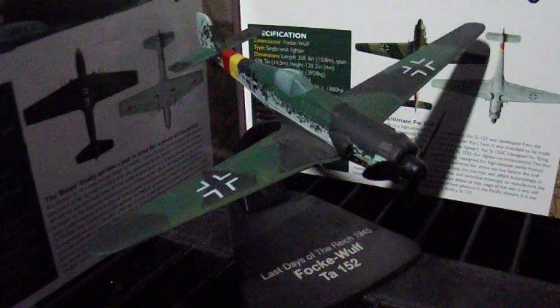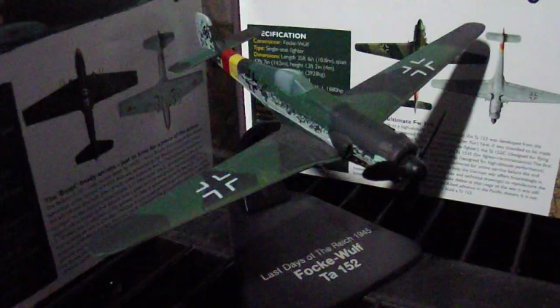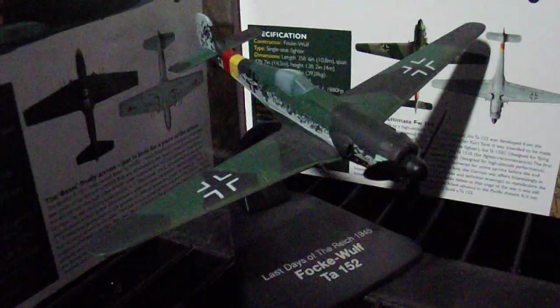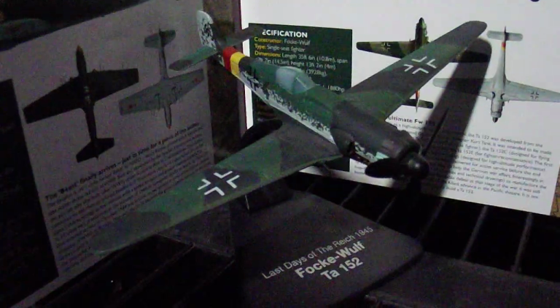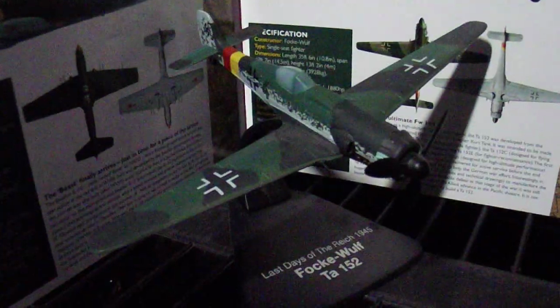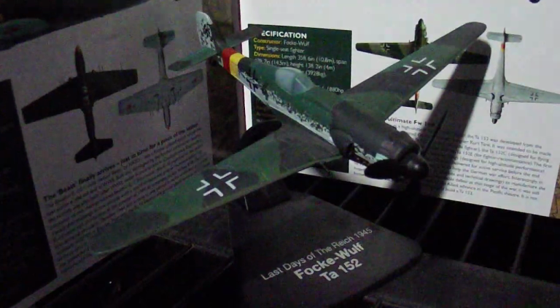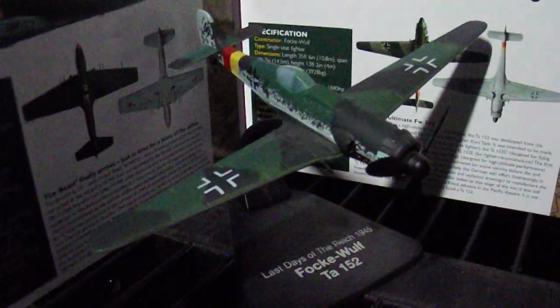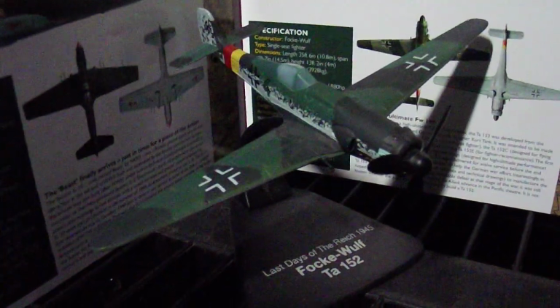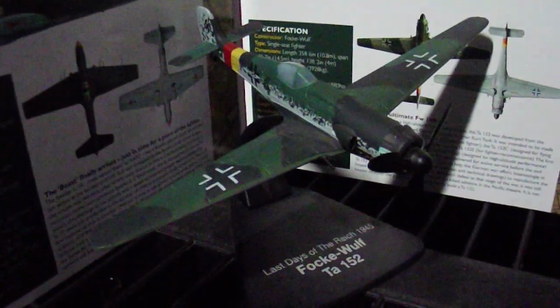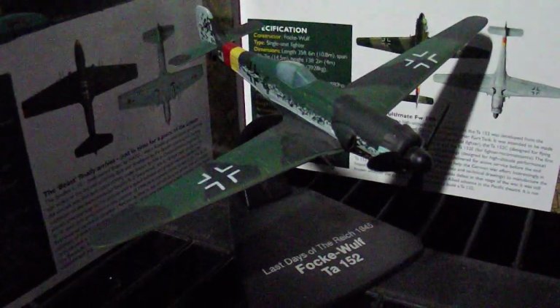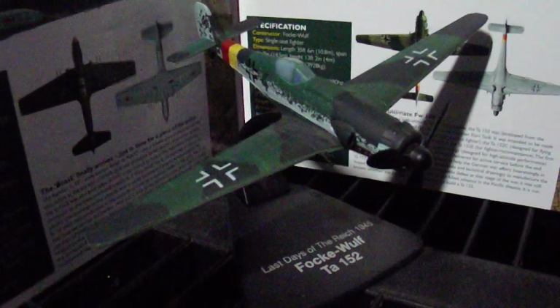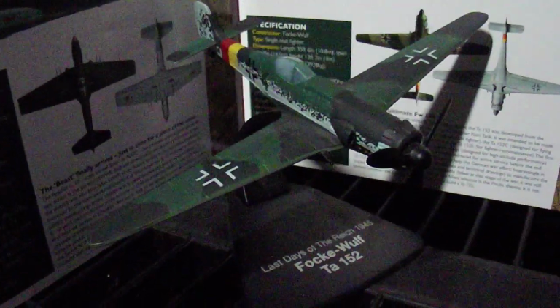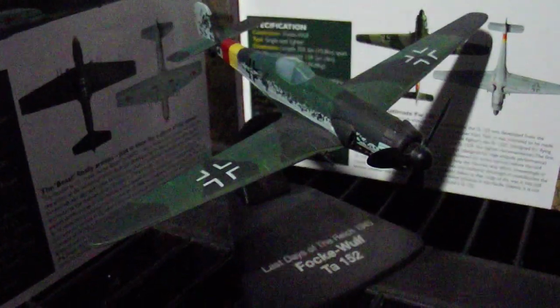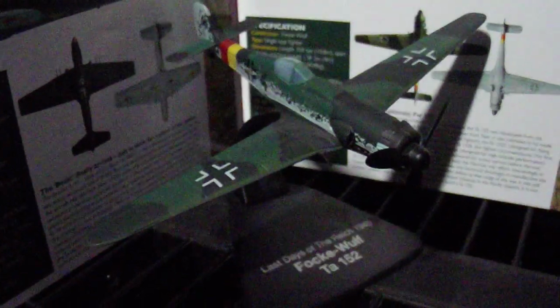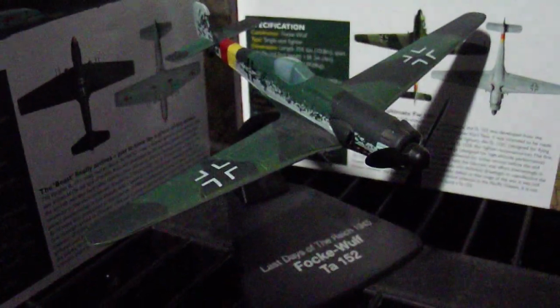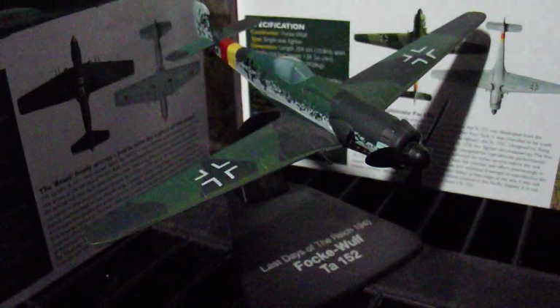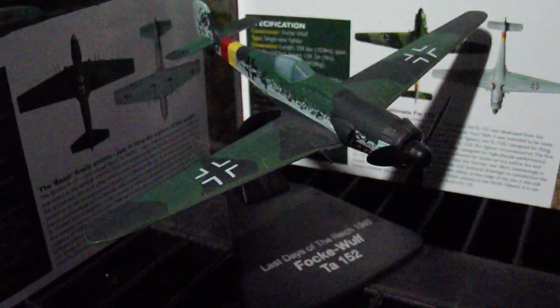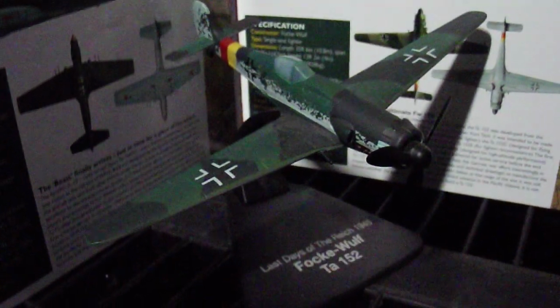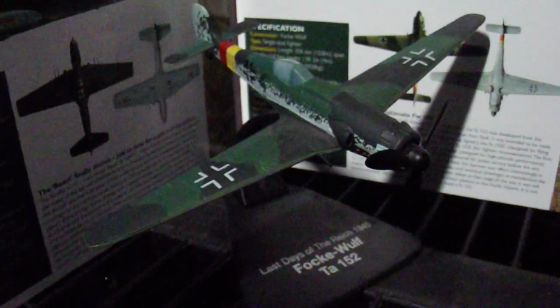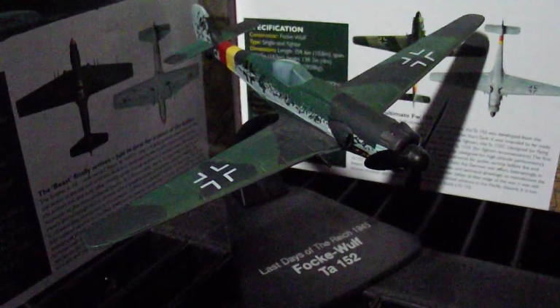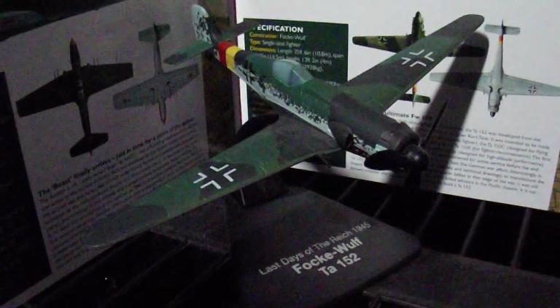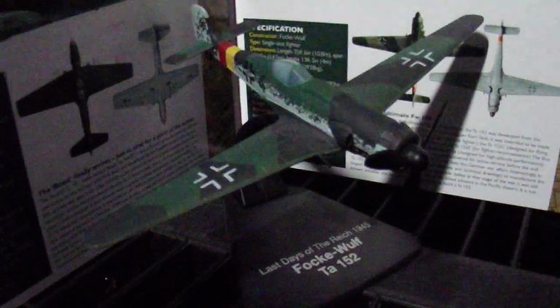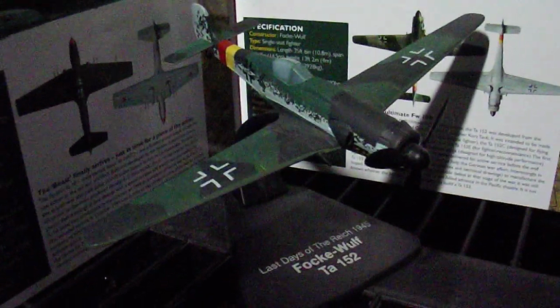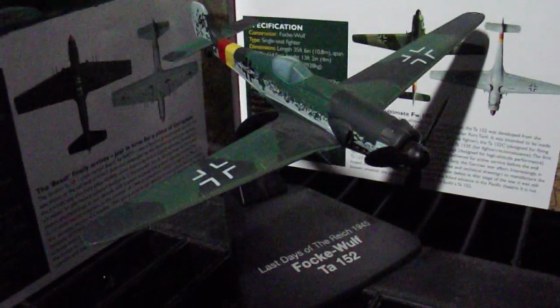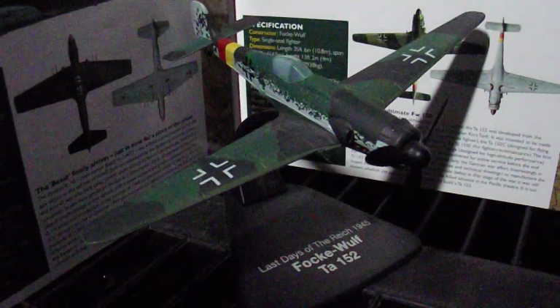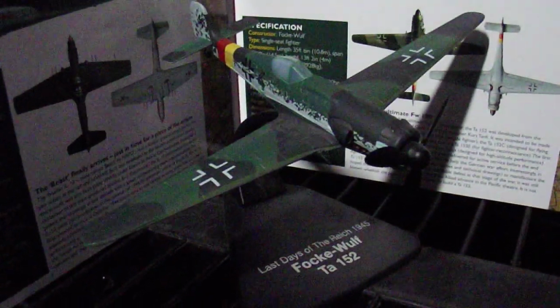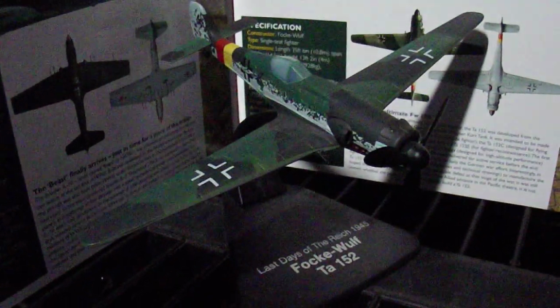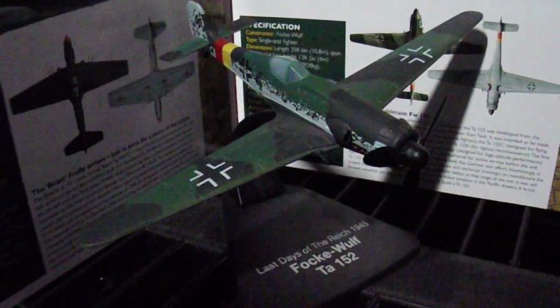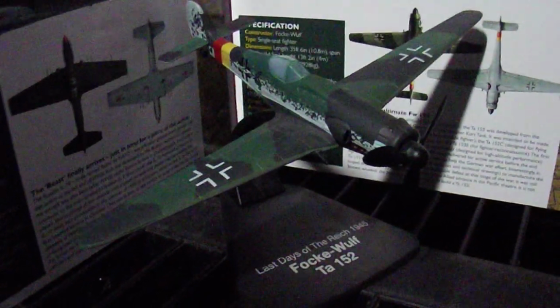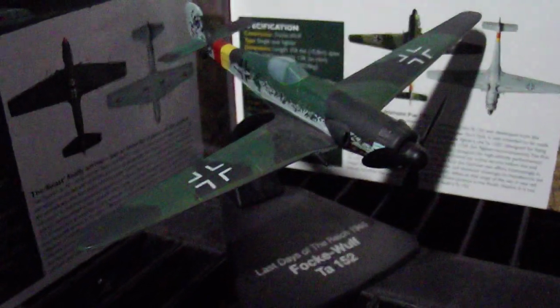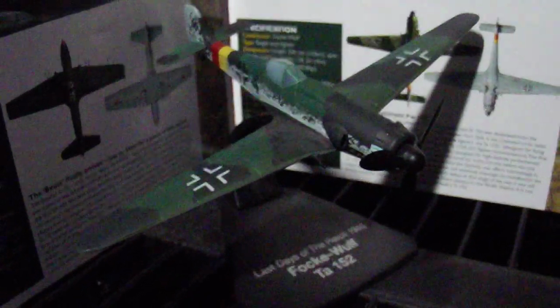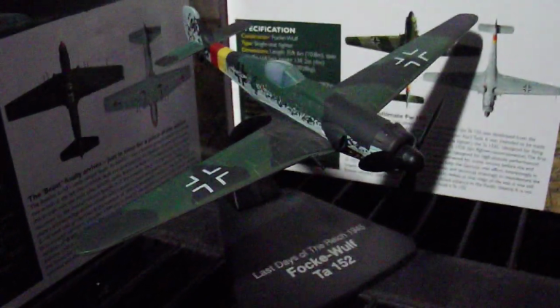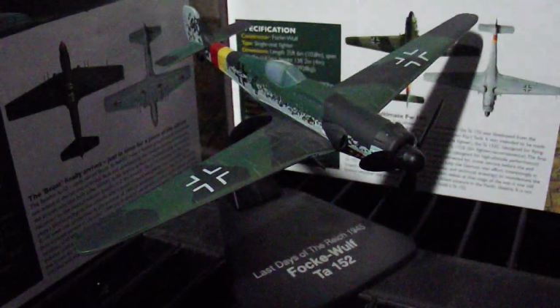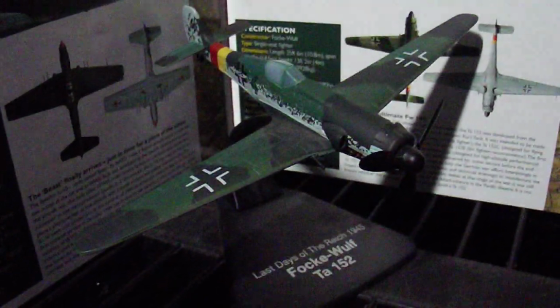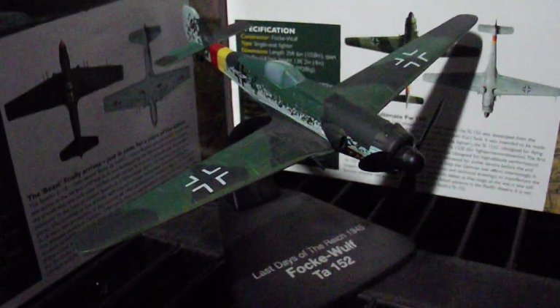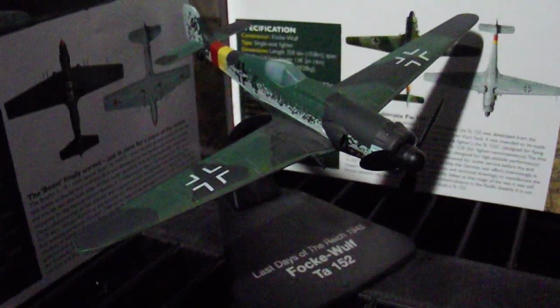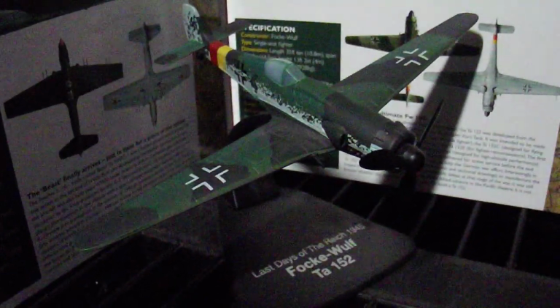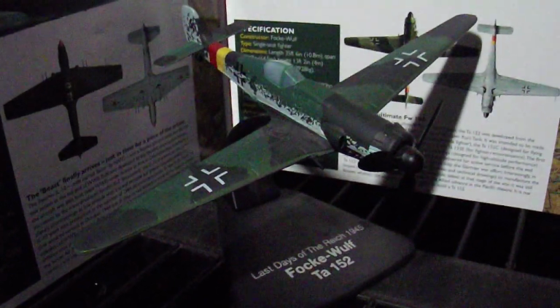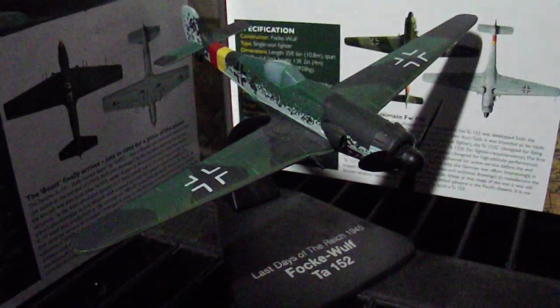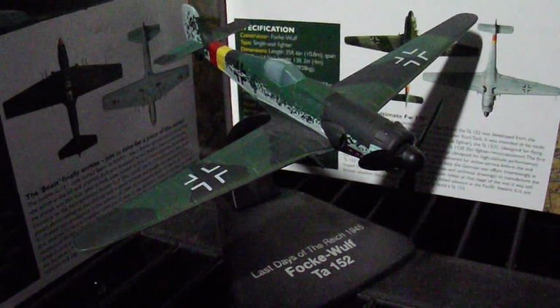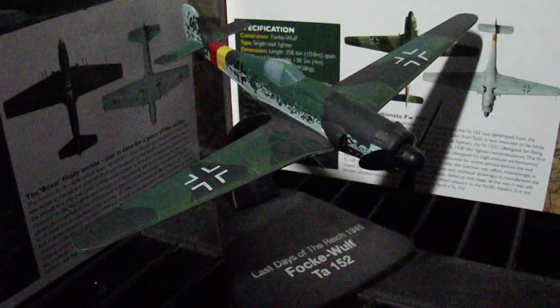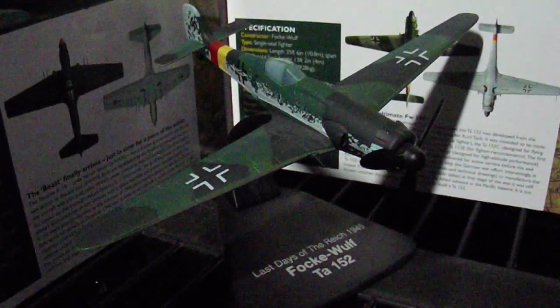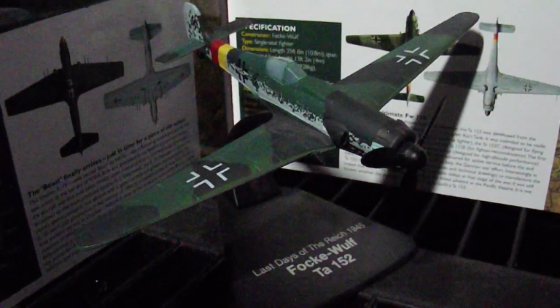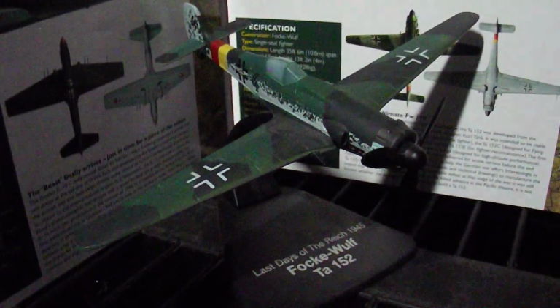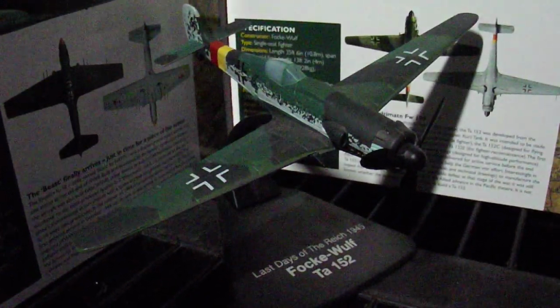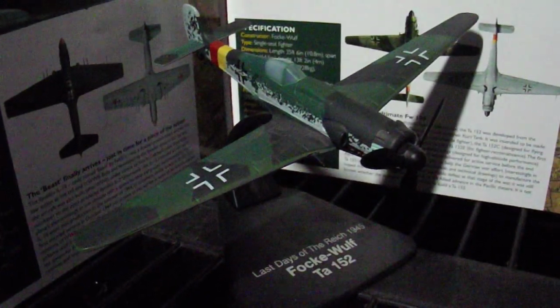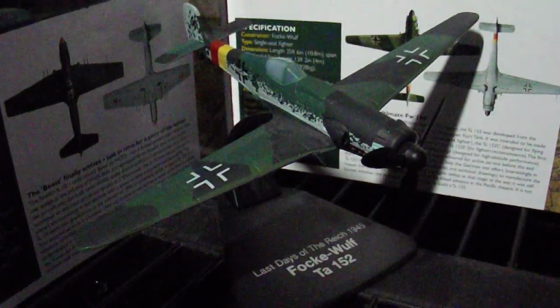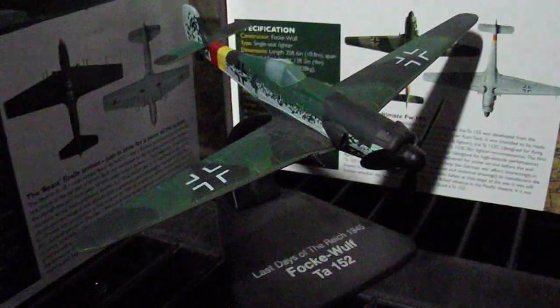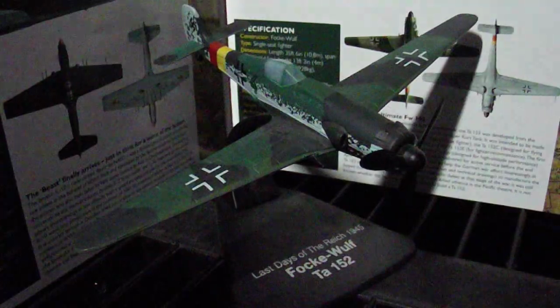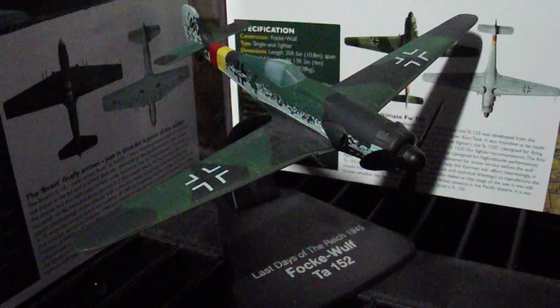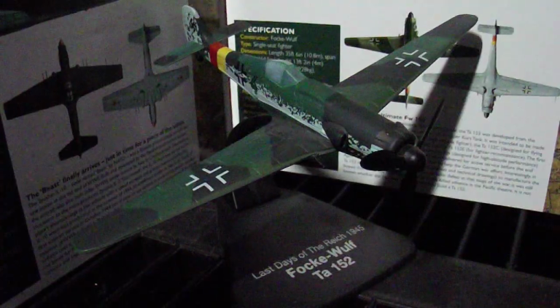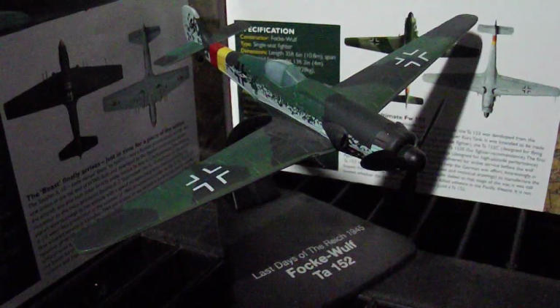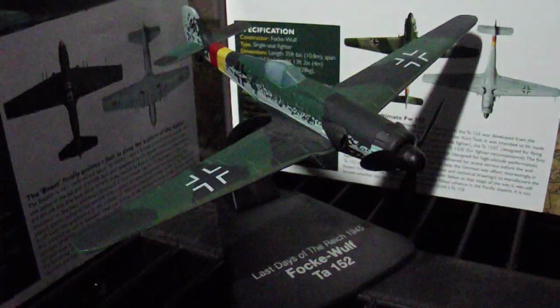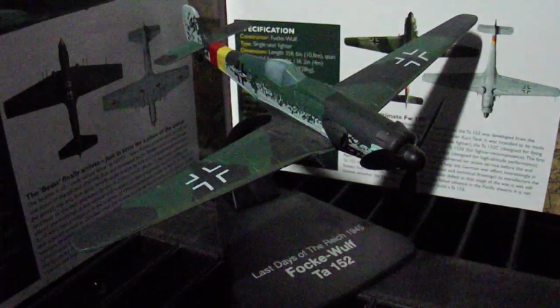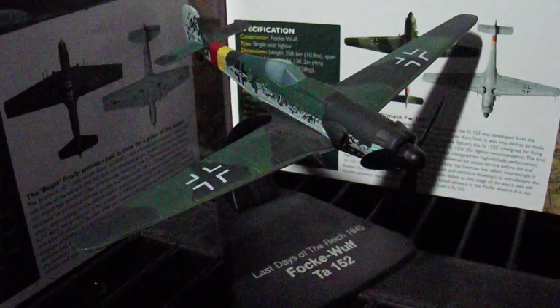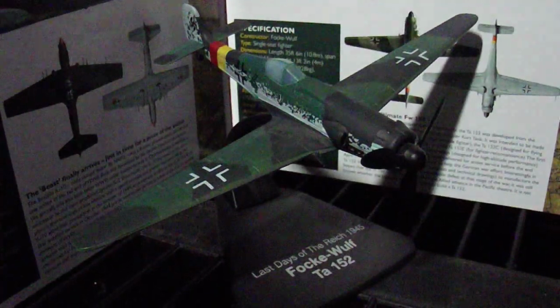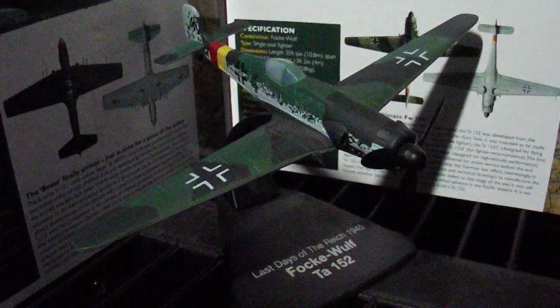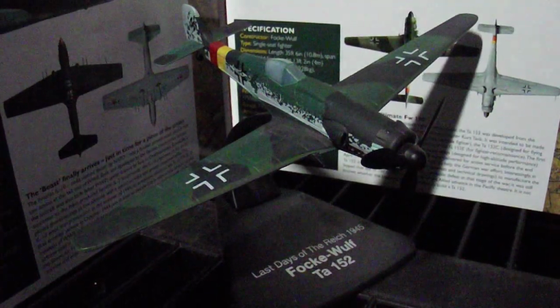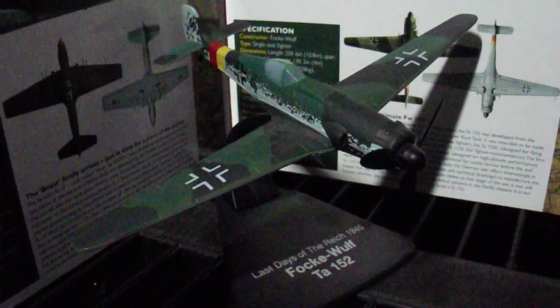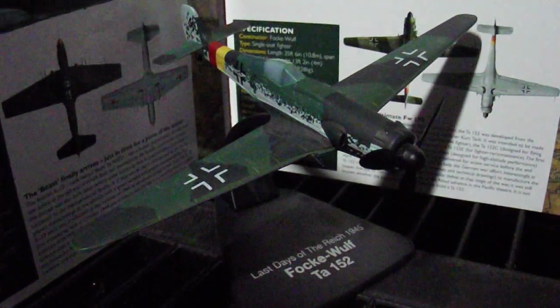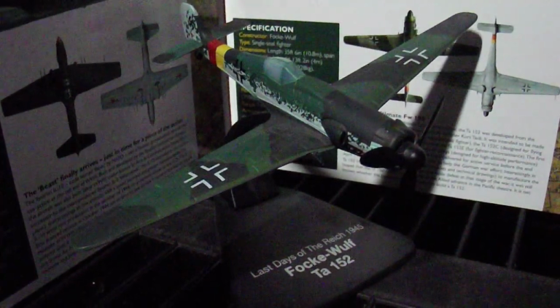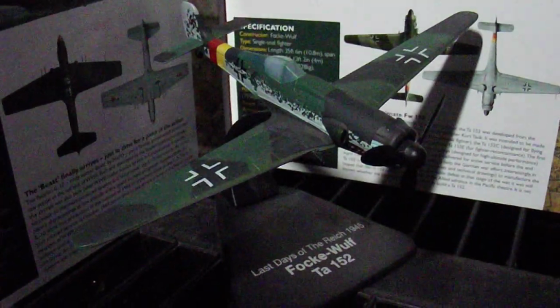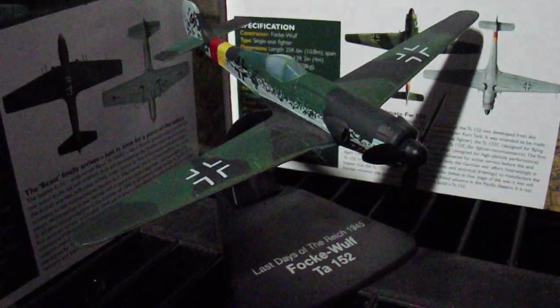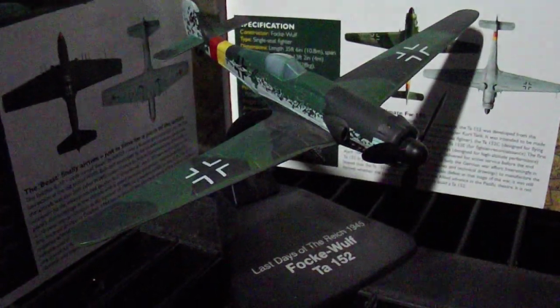Hello again and welcome to lowkeycollectibles.com. I'm still reviewing the Atlas Editions 1 in 72 scale models at the moment.